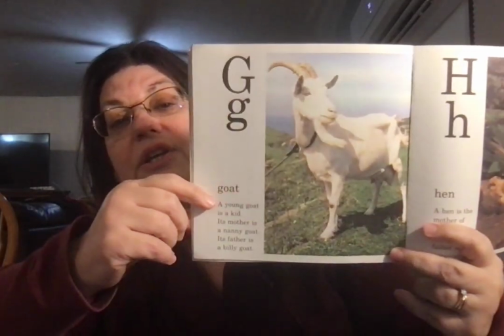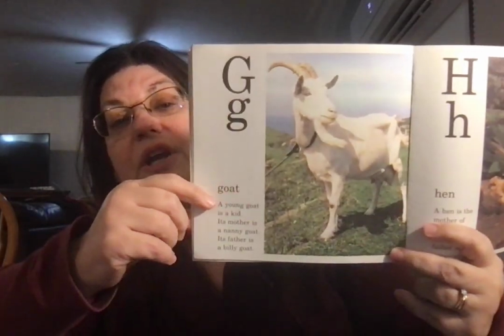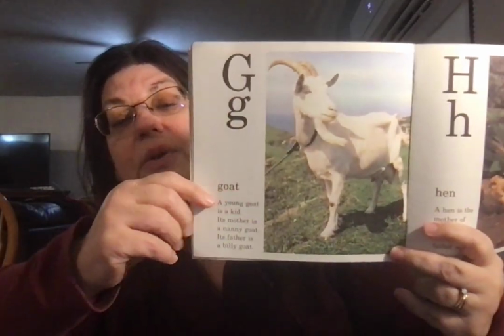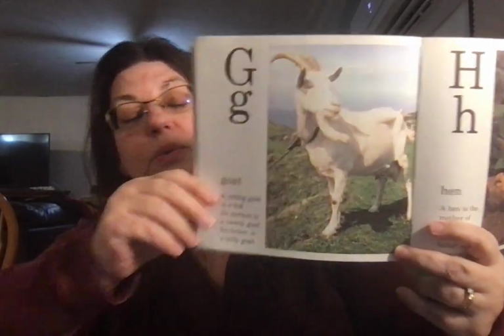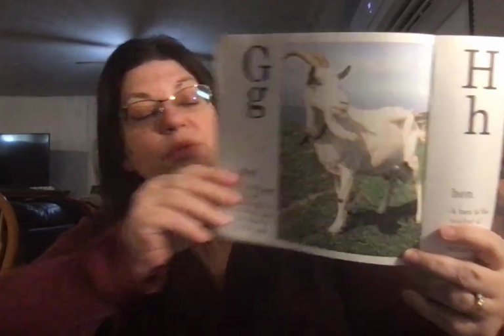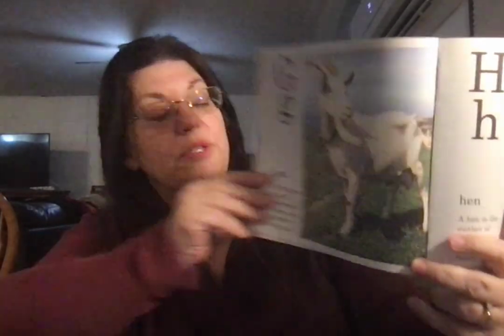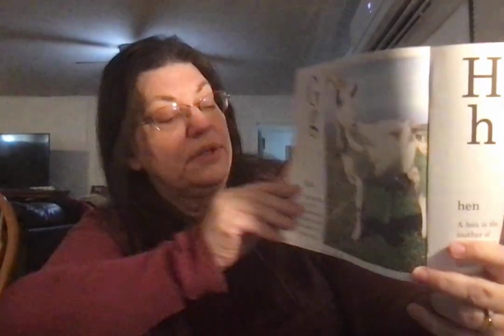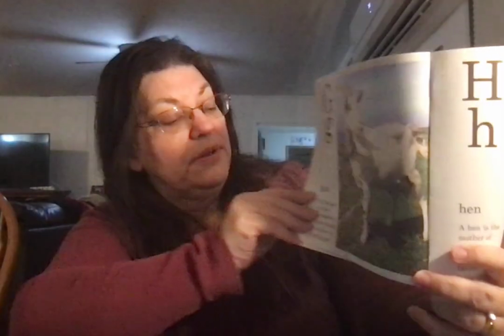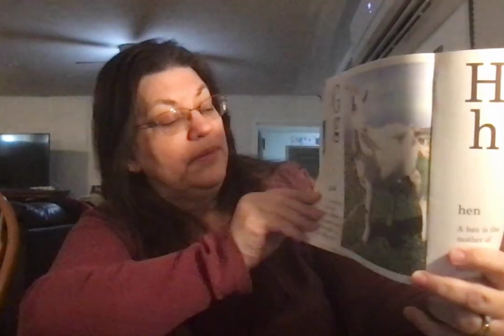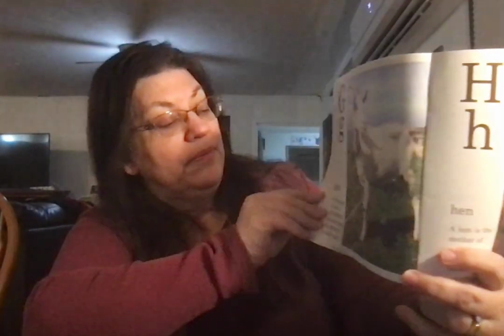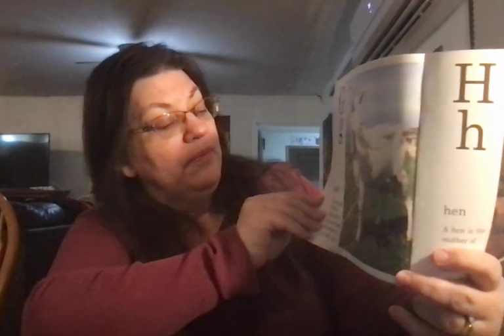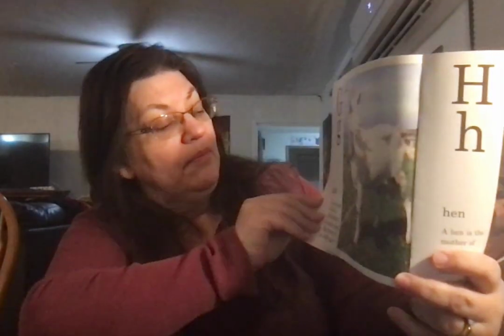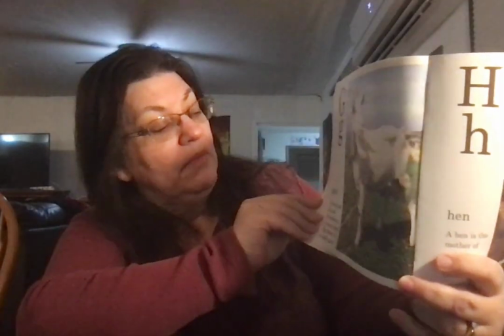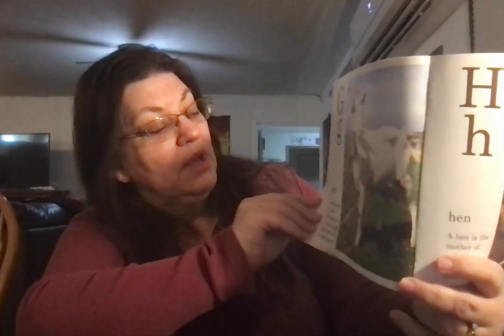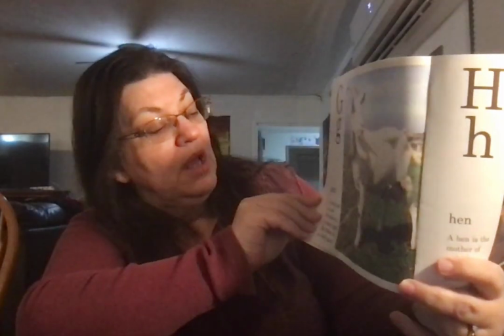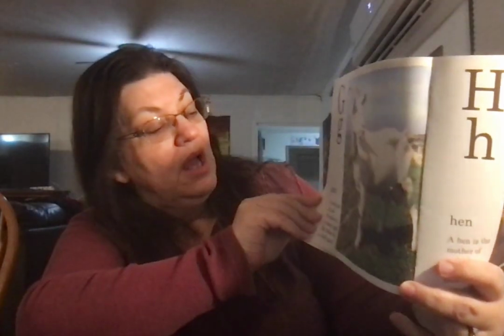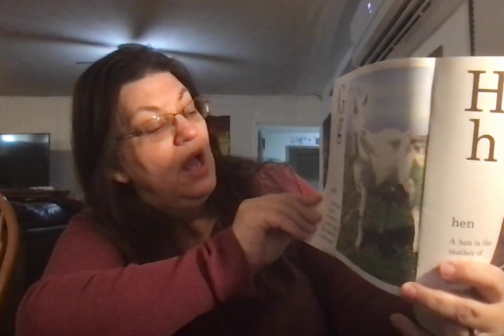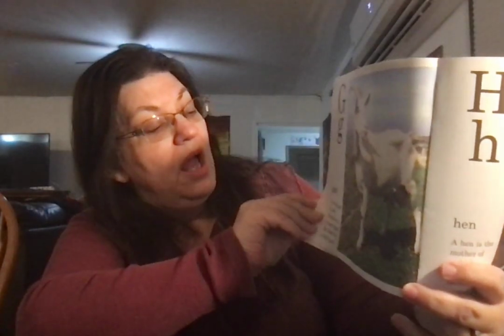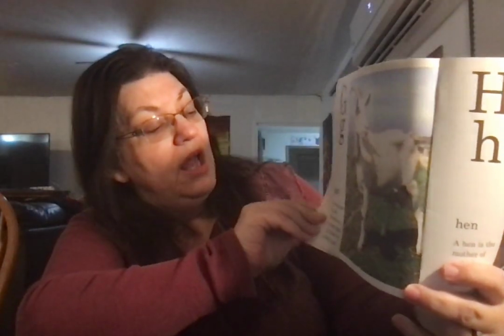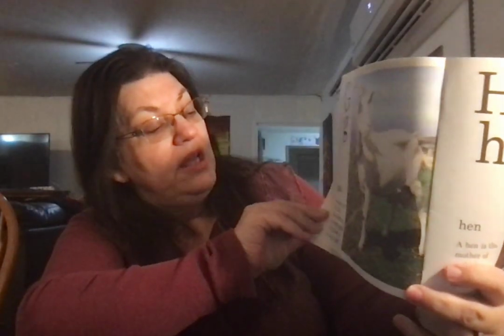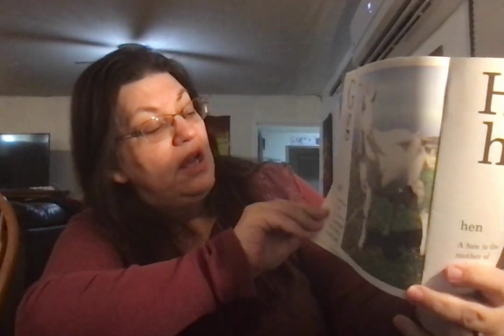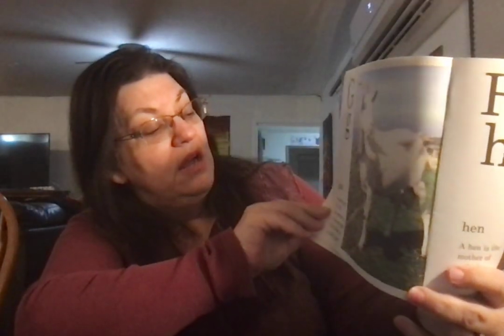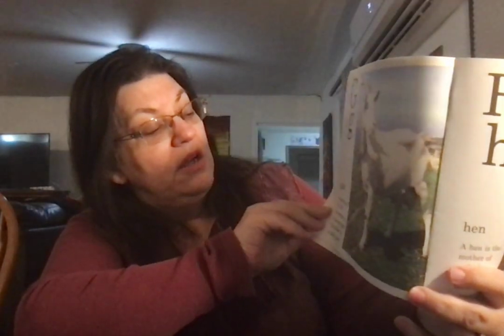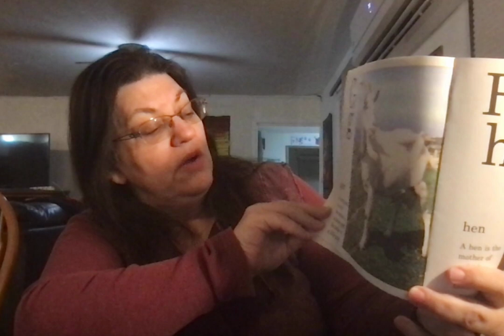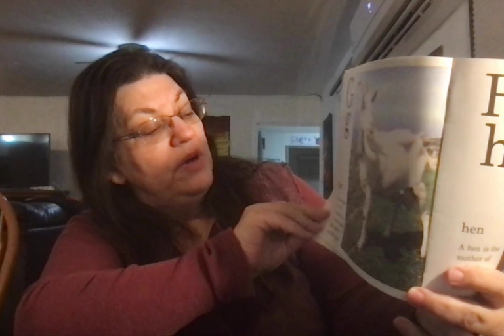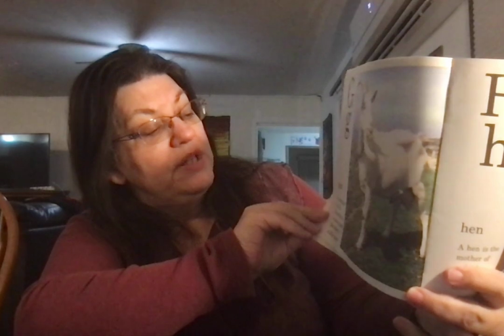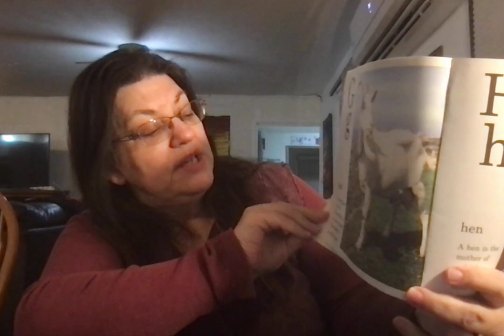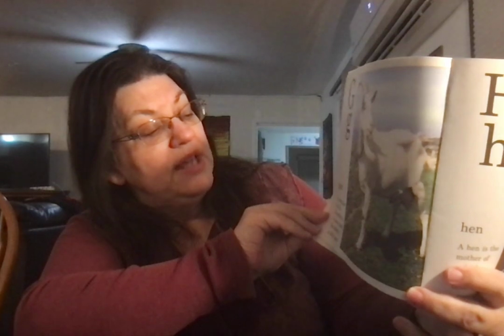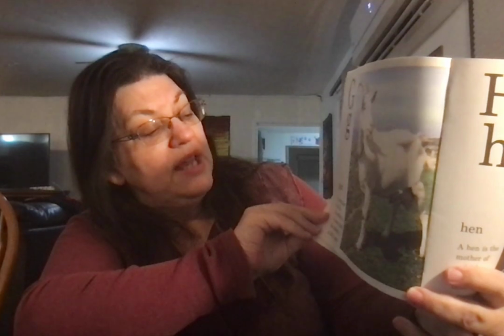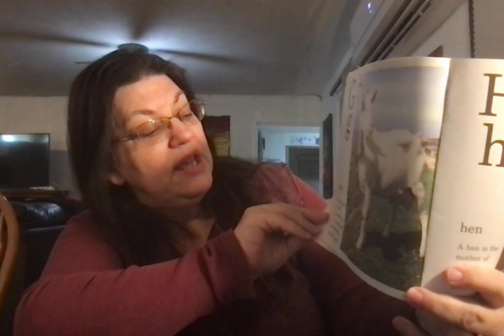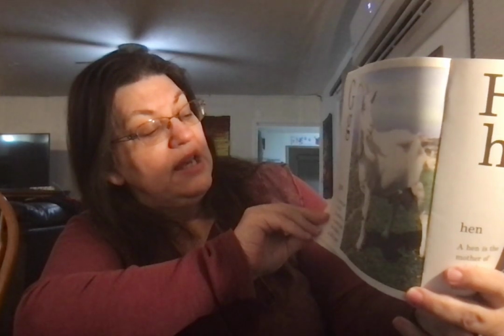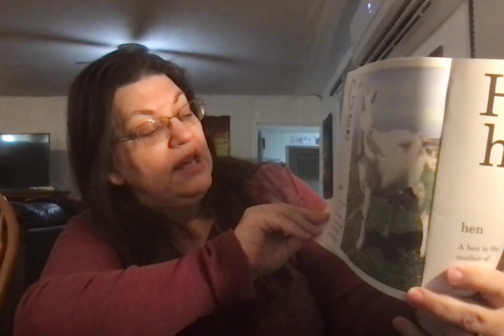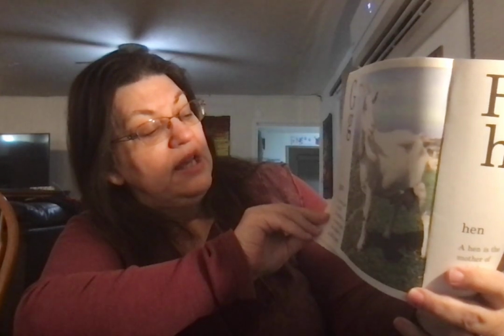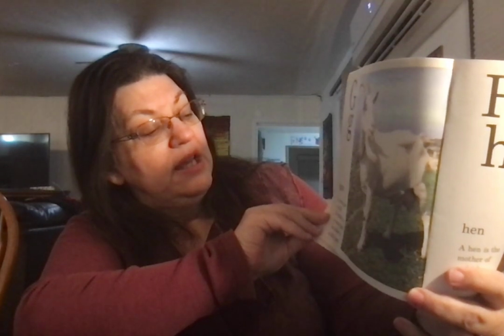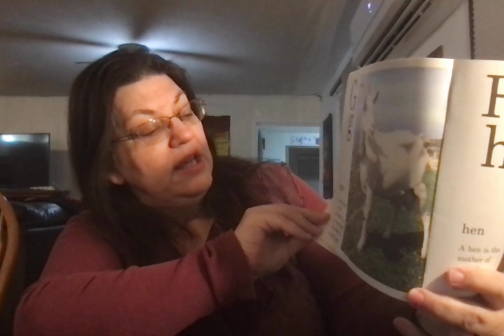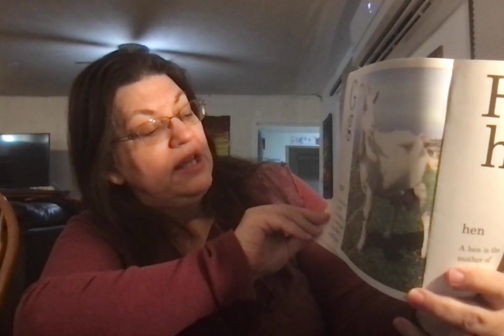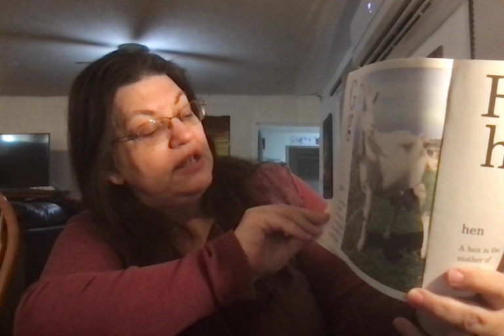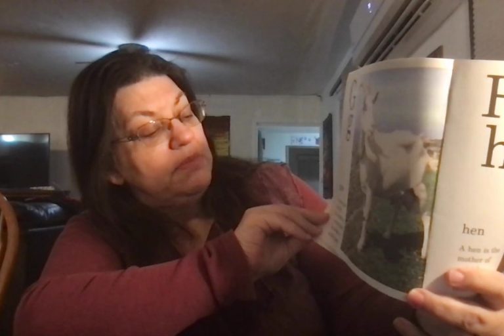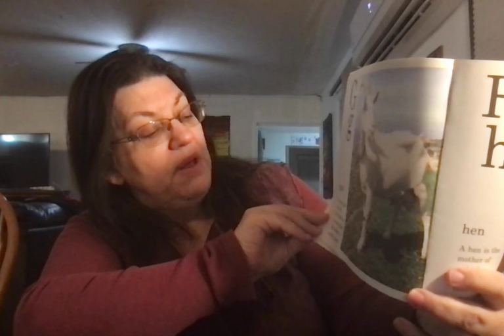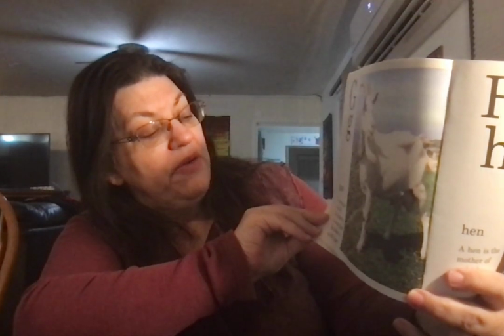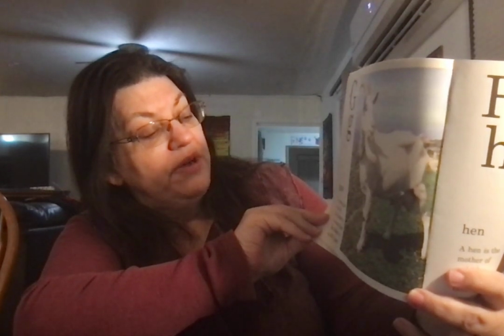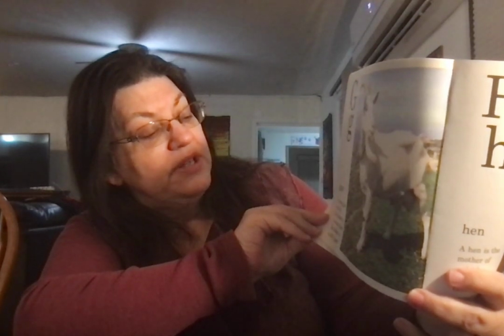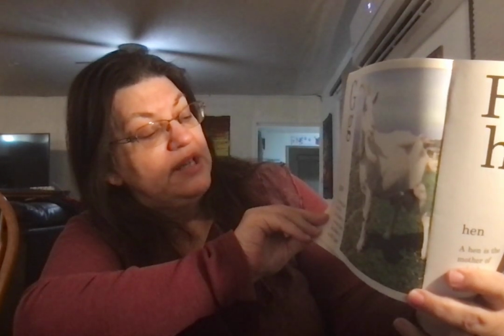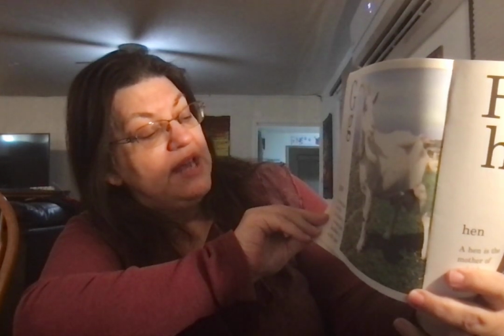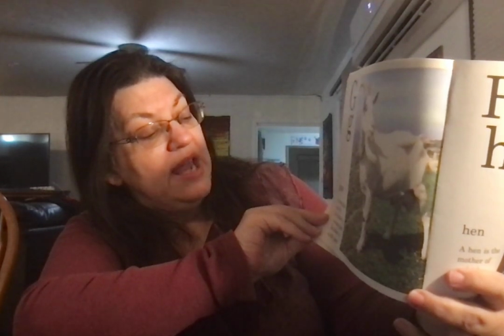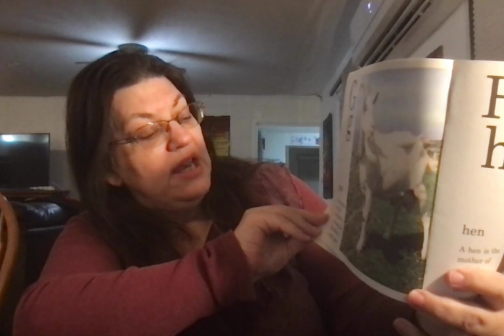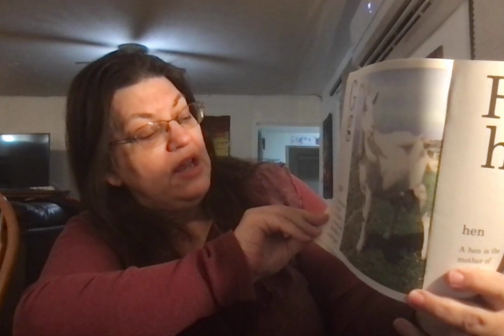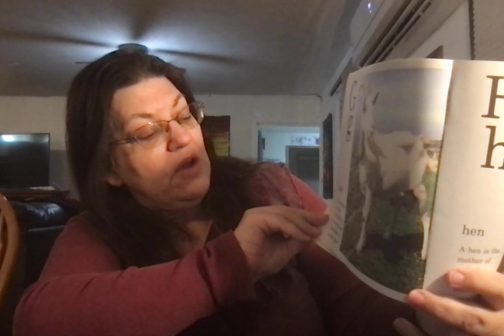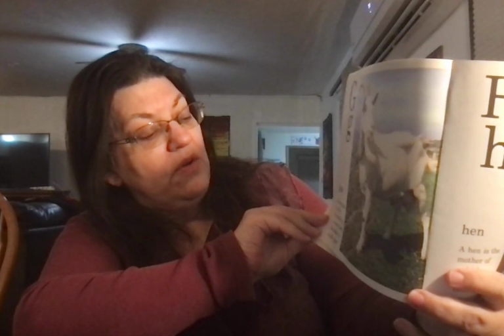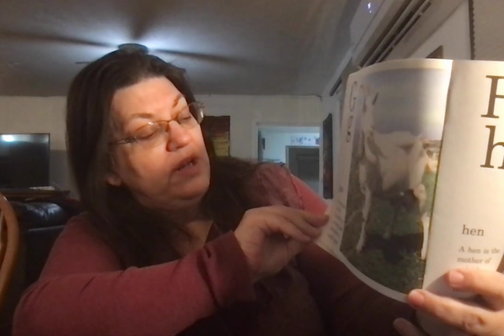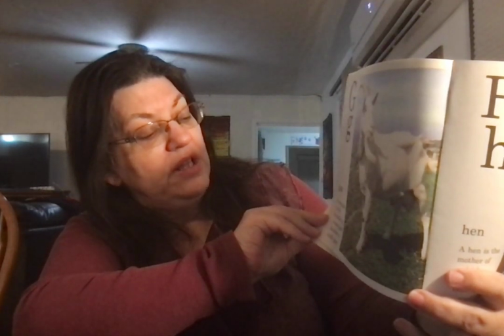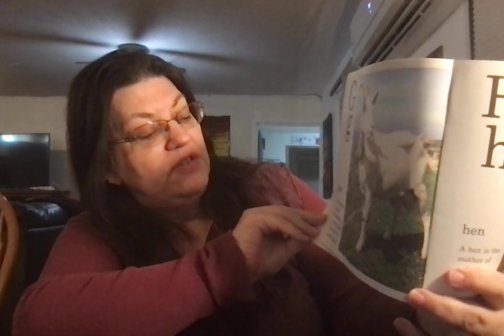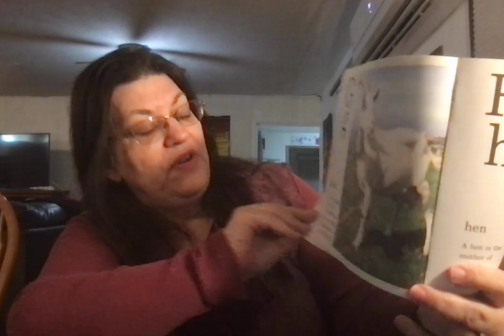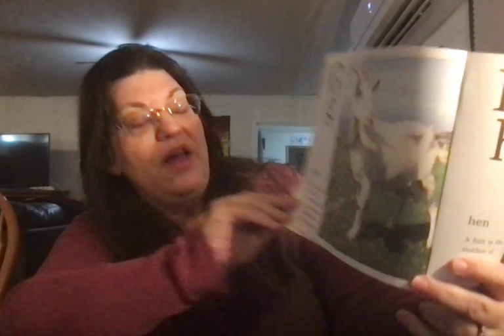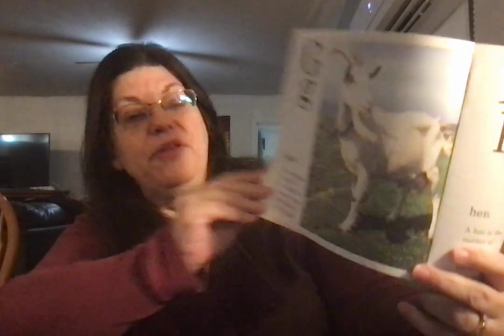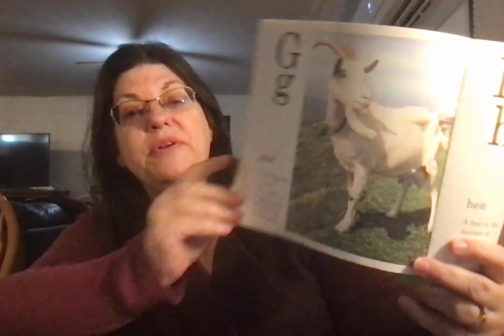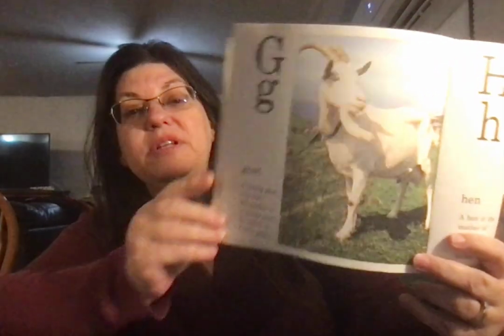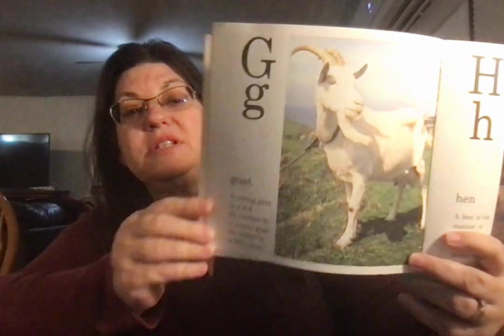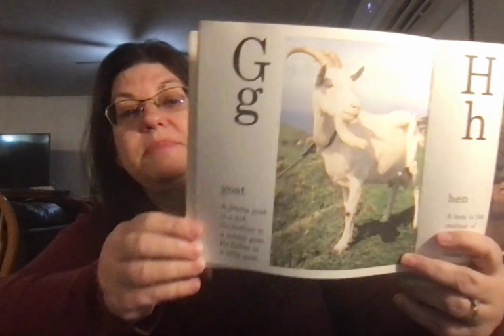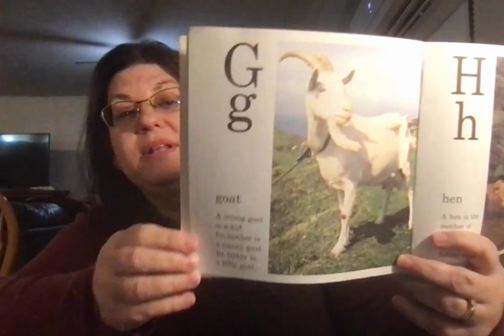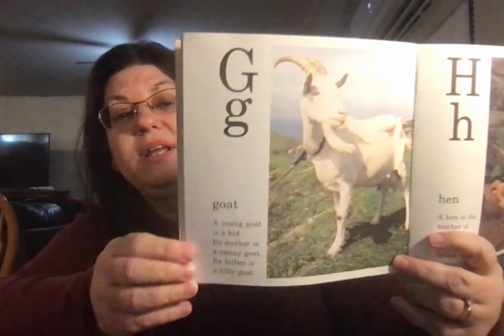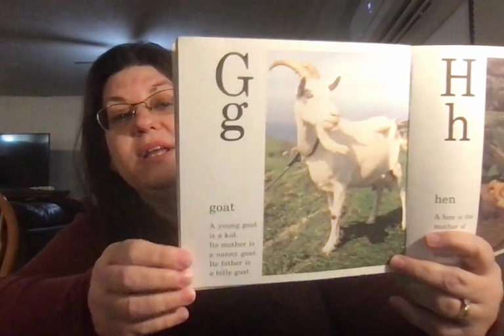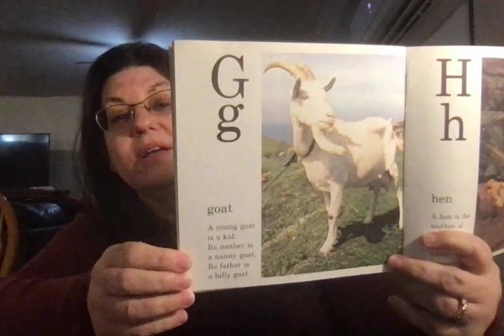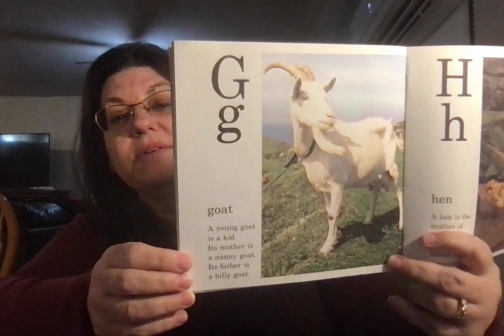Goat. A young goat is a kid. Its mother is a nanny goat. Its father is a billy goat.